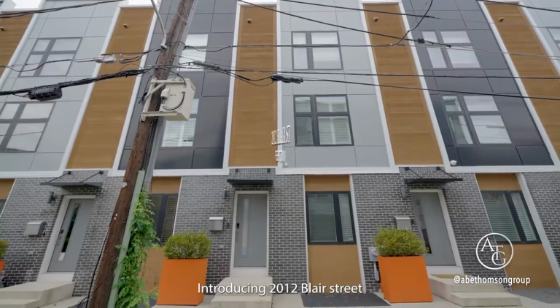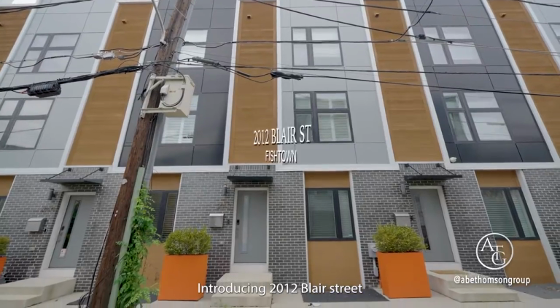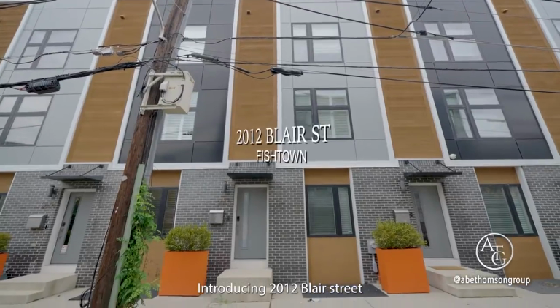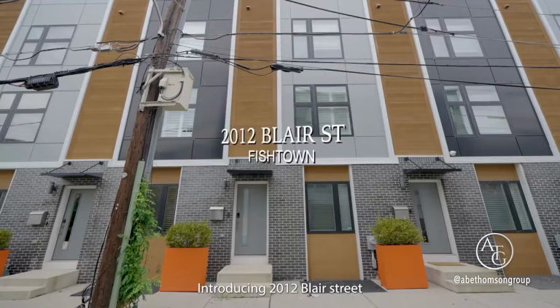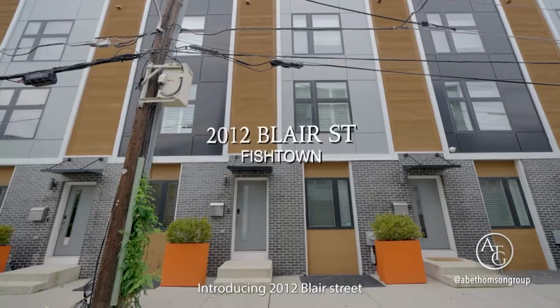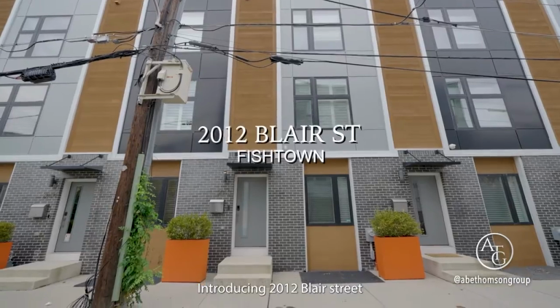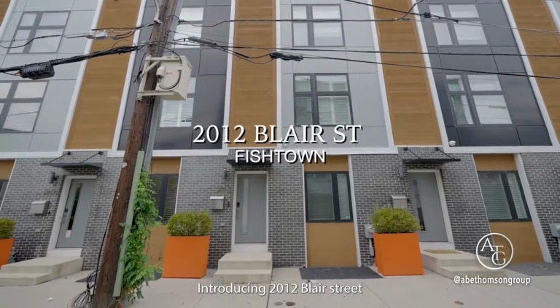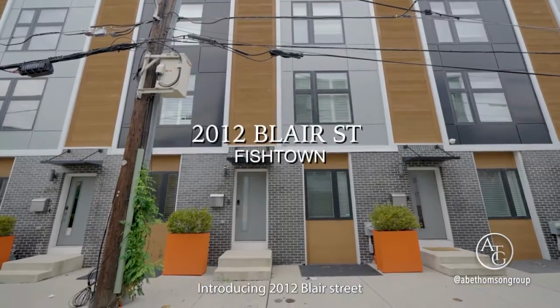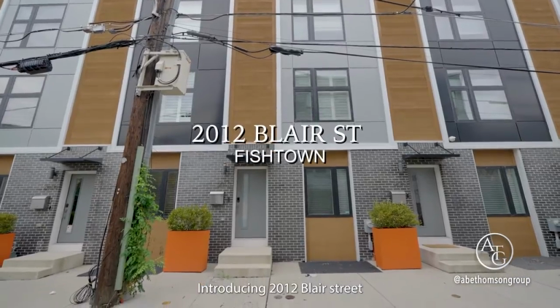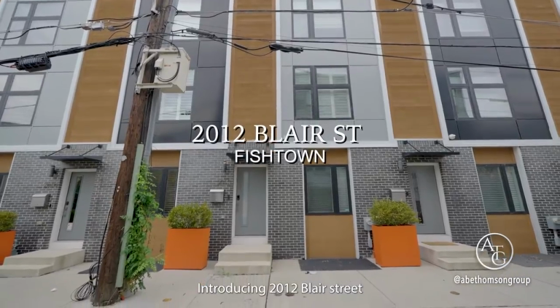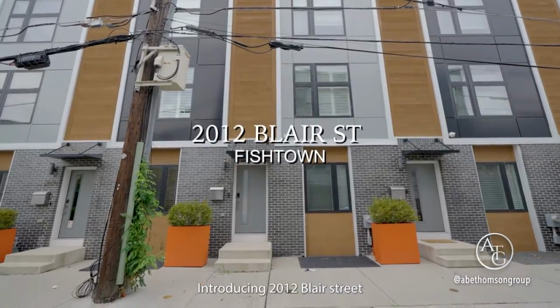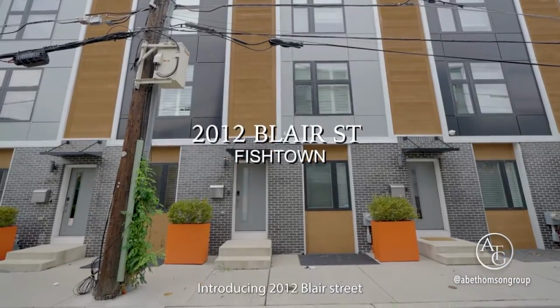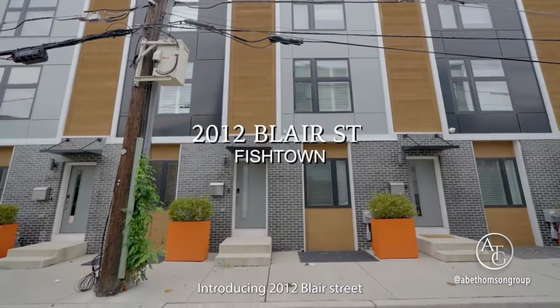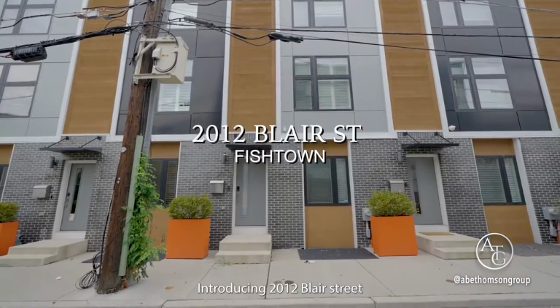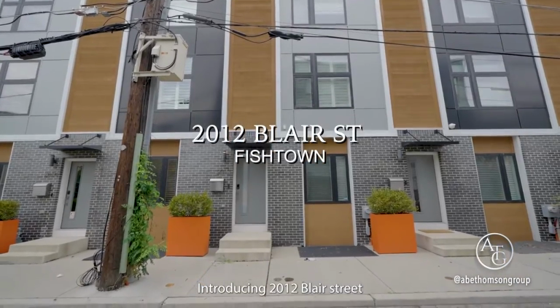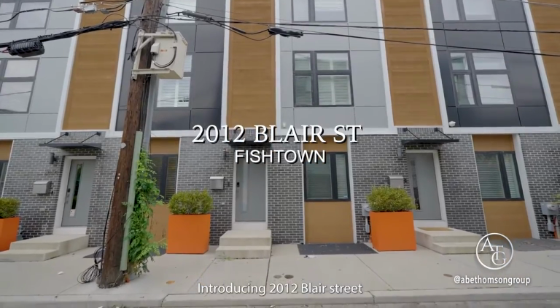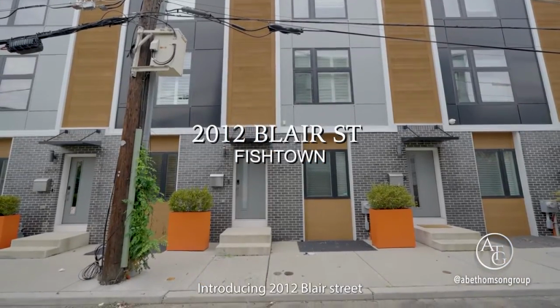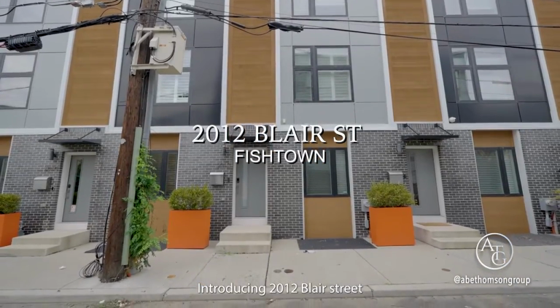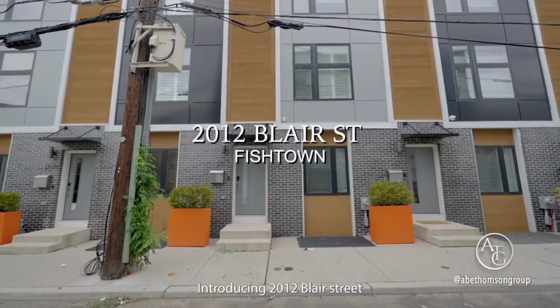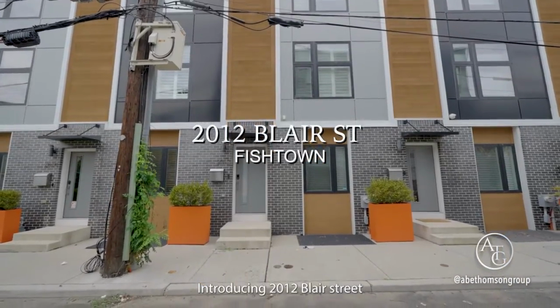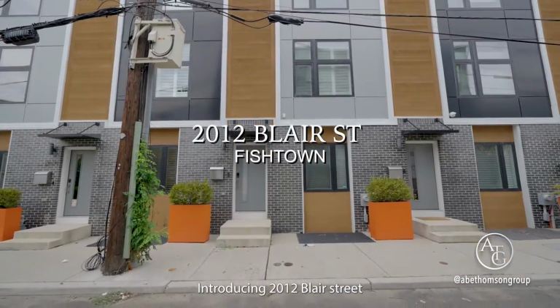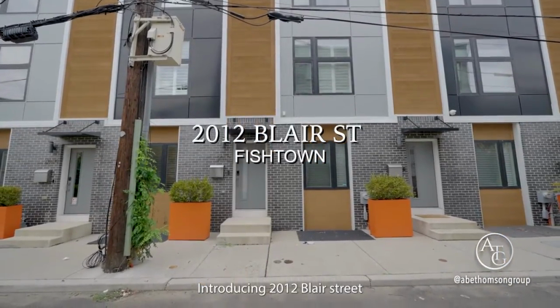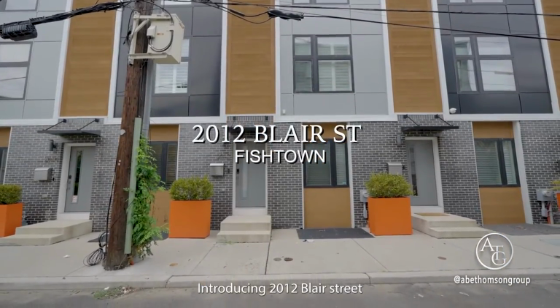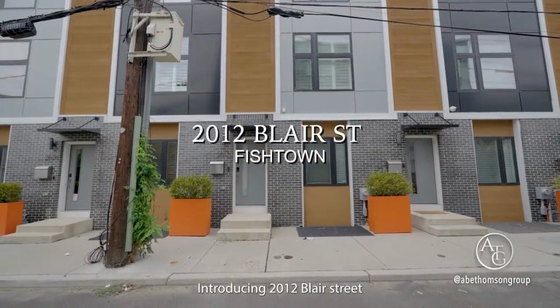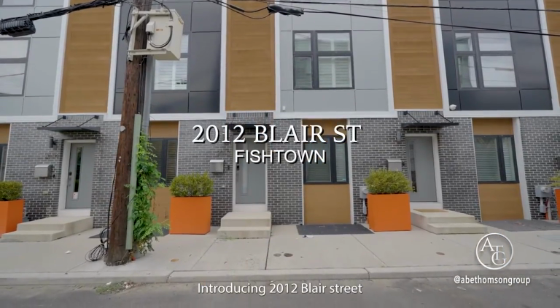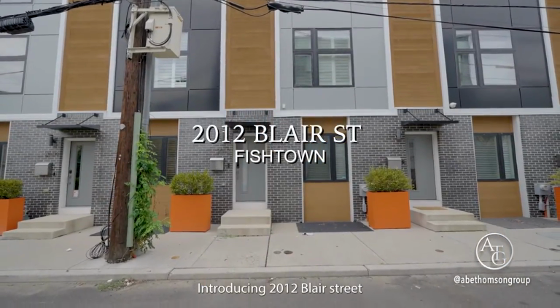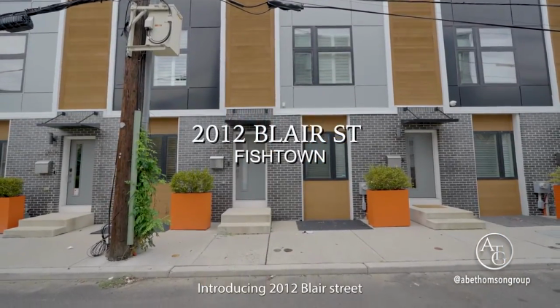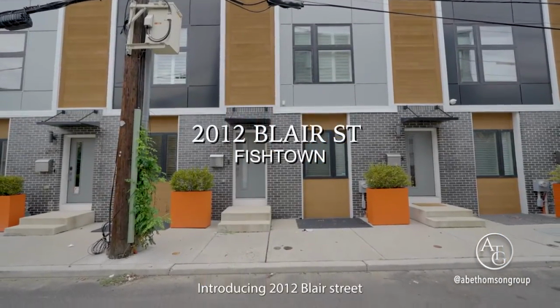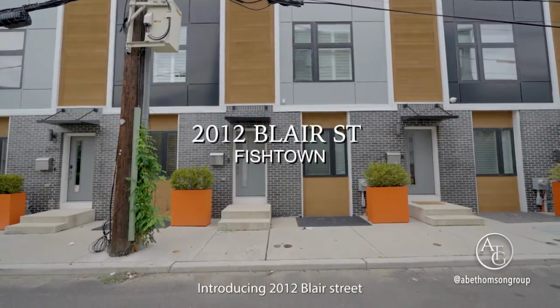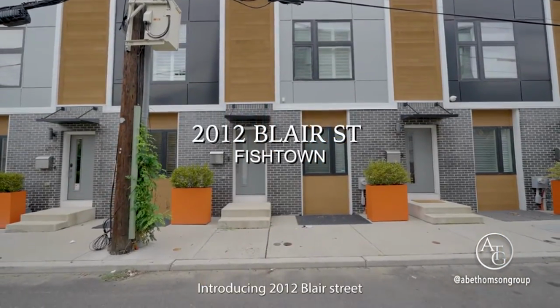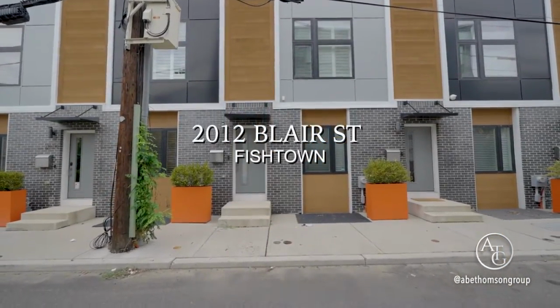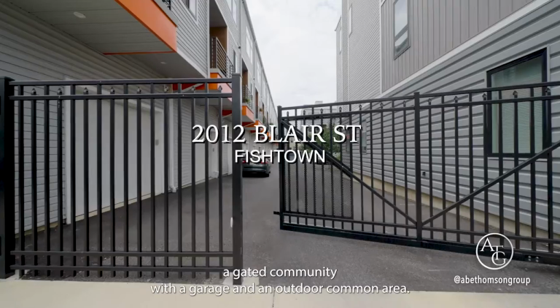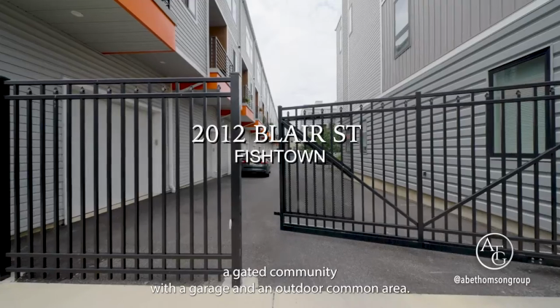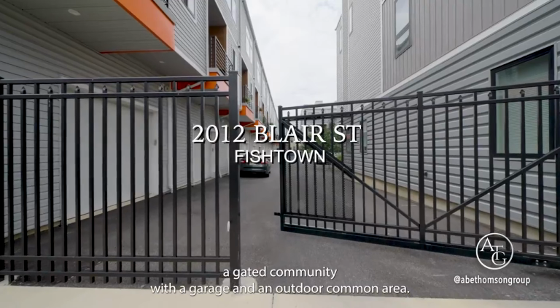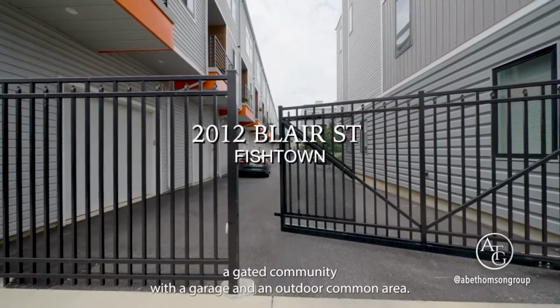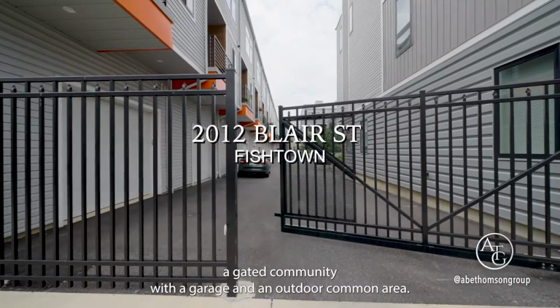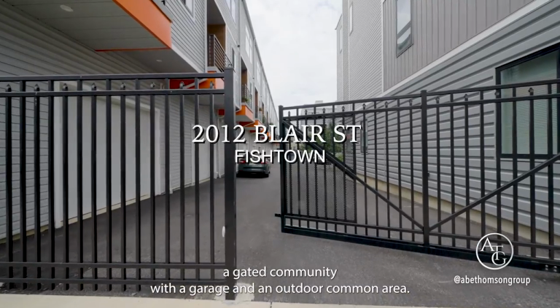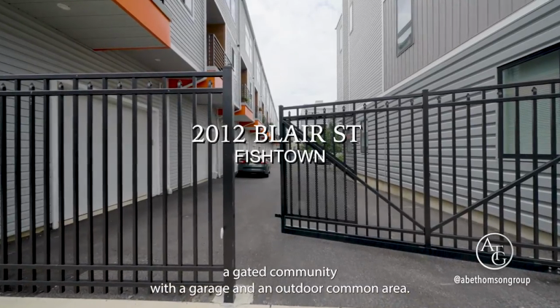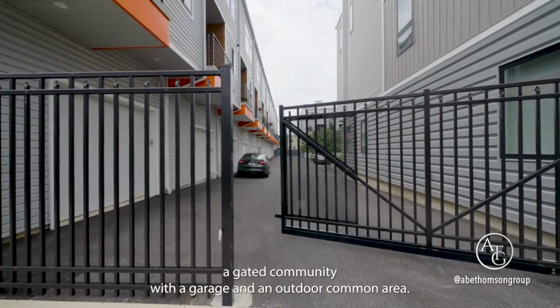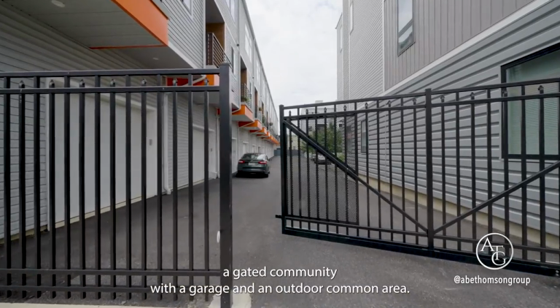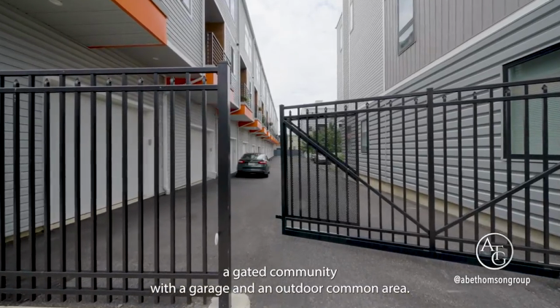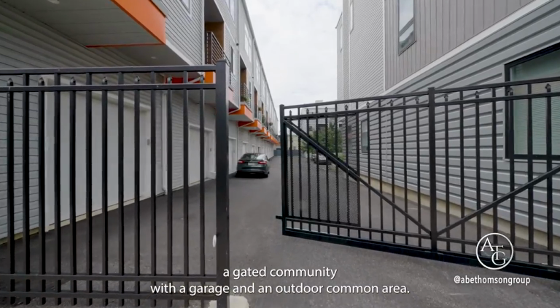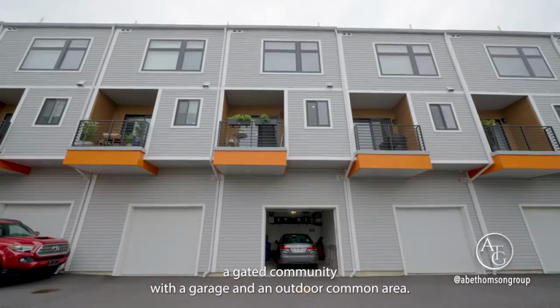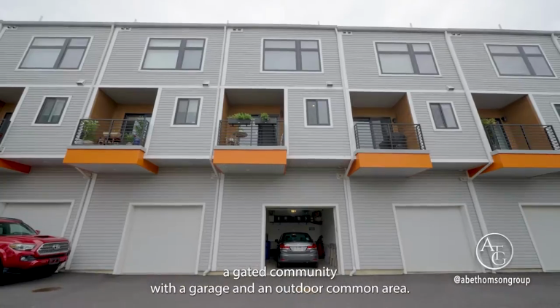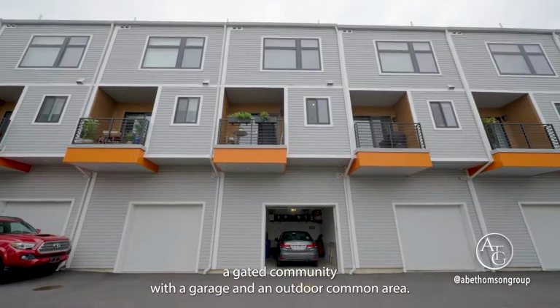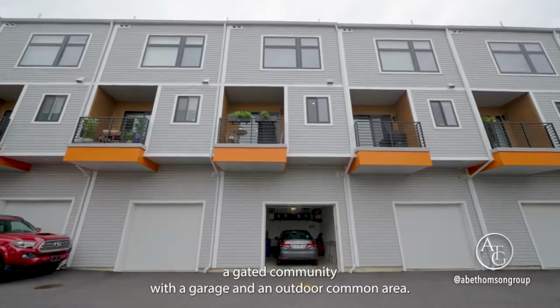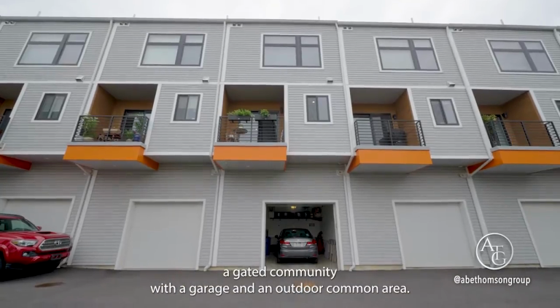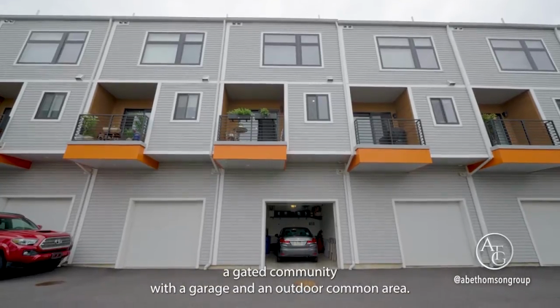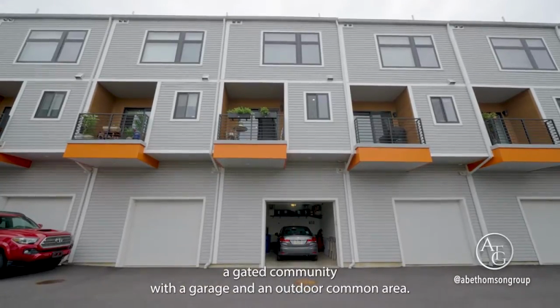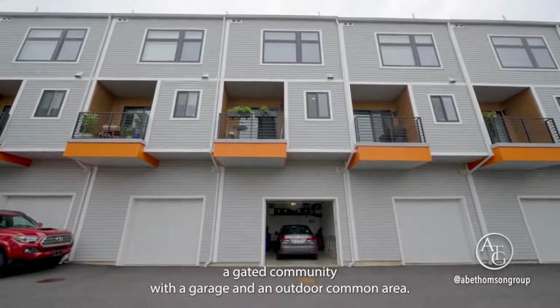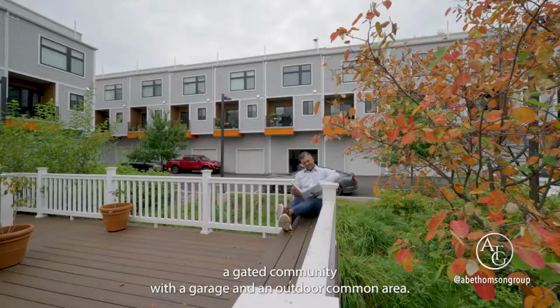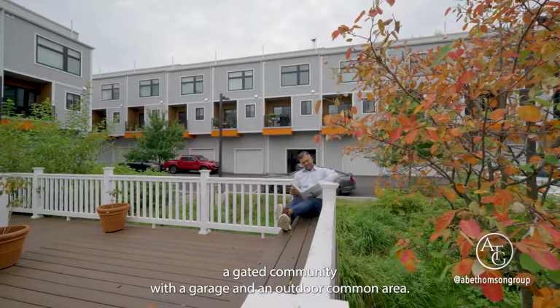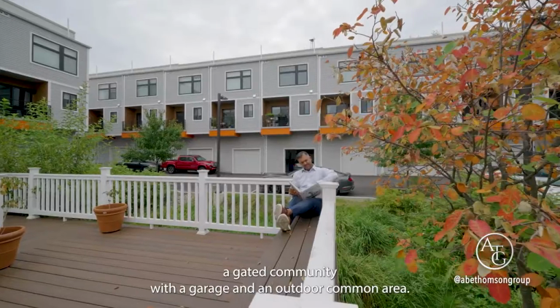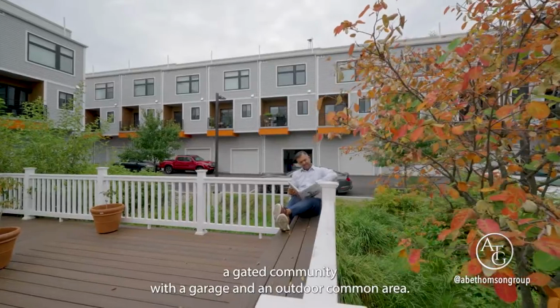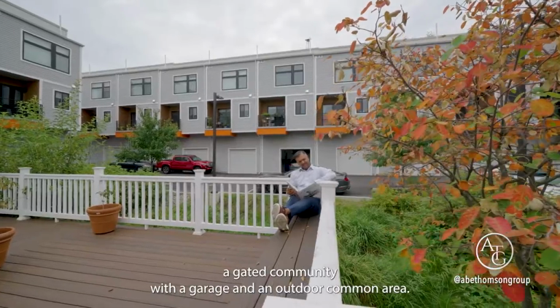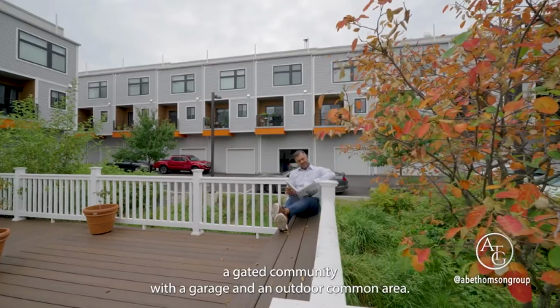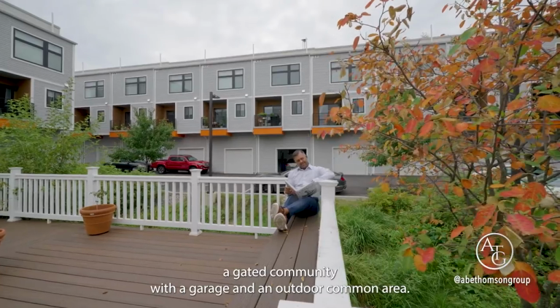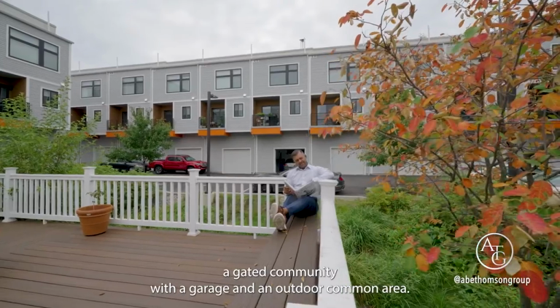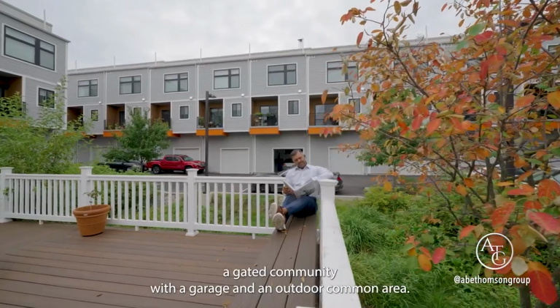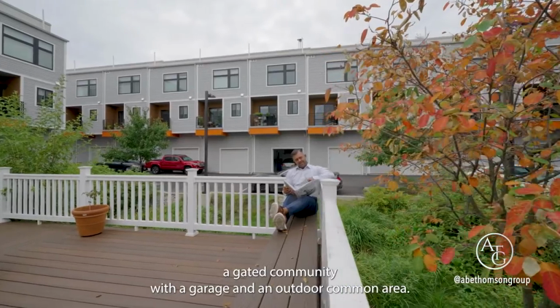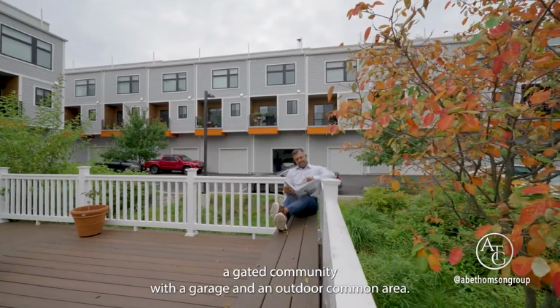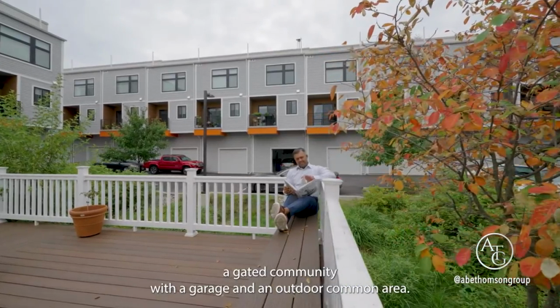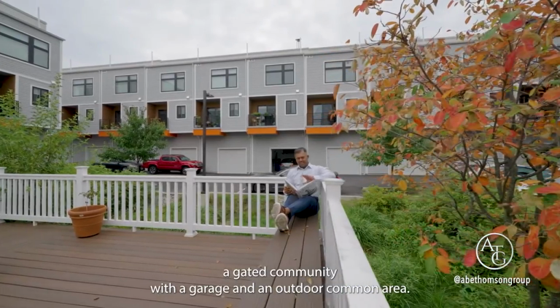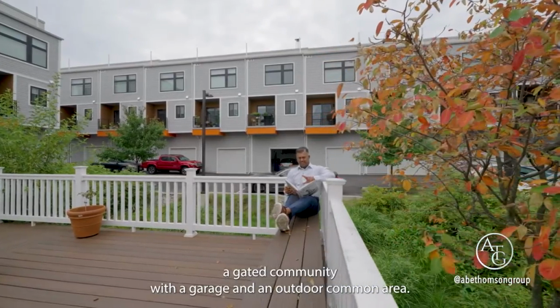Introducing 2012 Blair Street, a gated community with a garage and an outdoor common area.